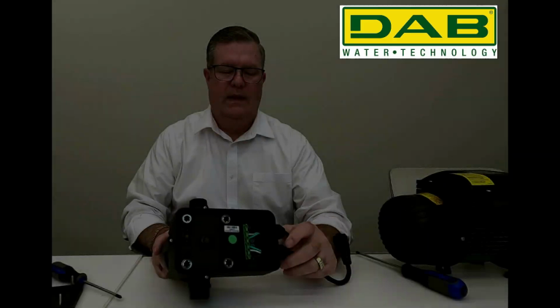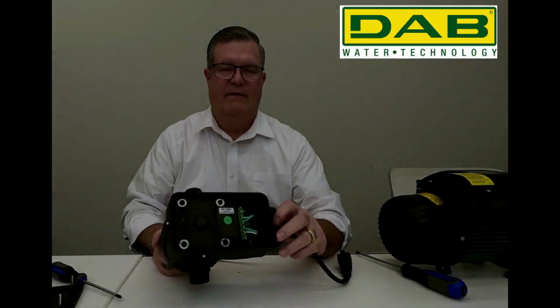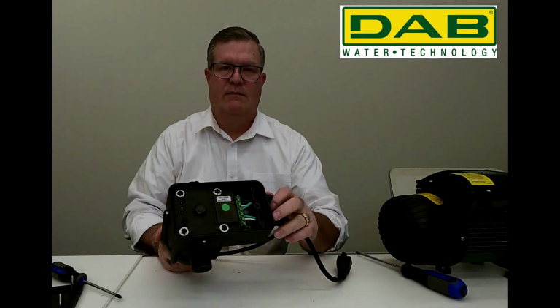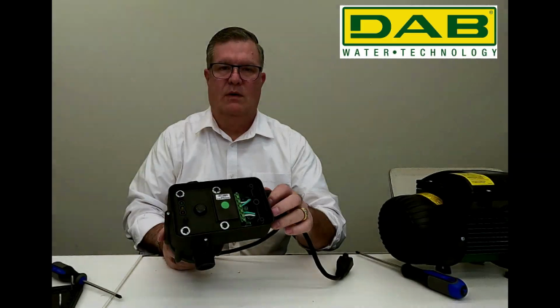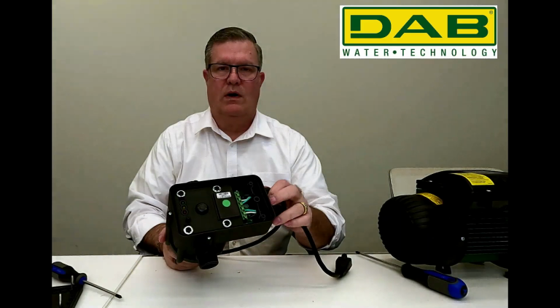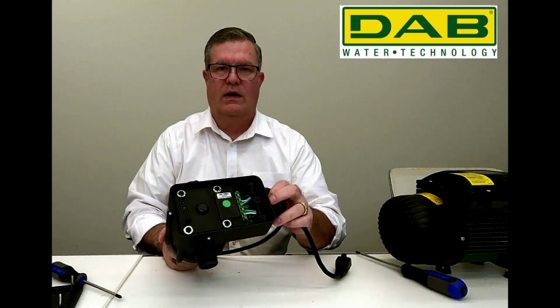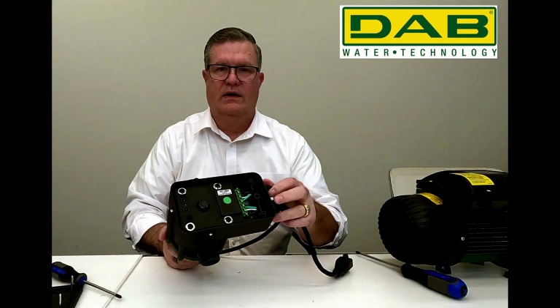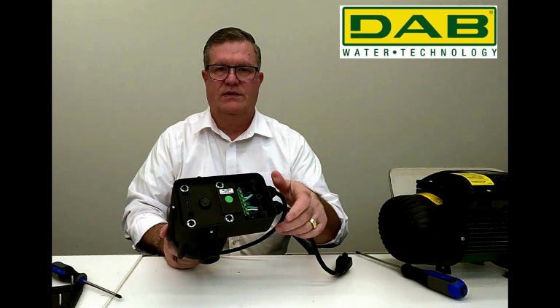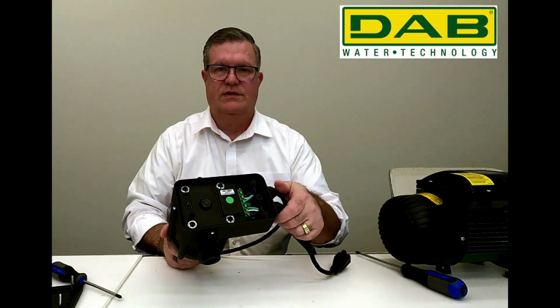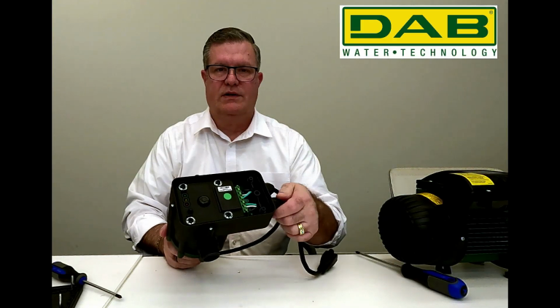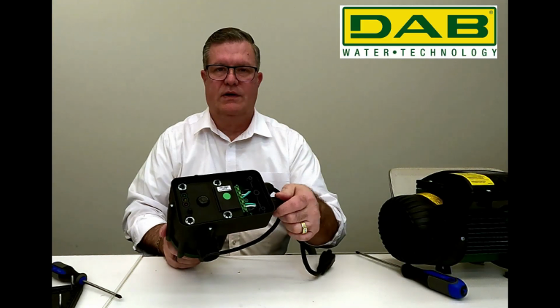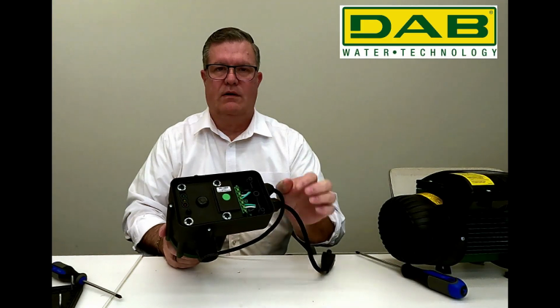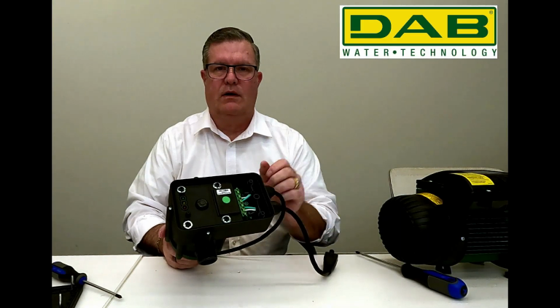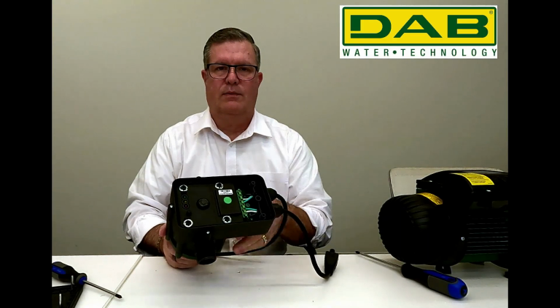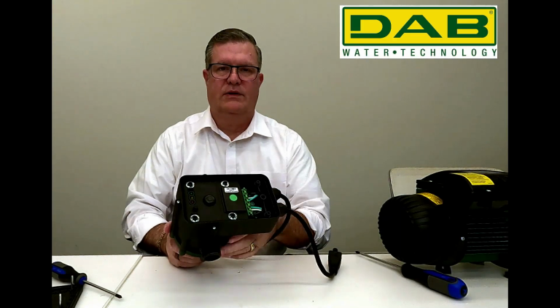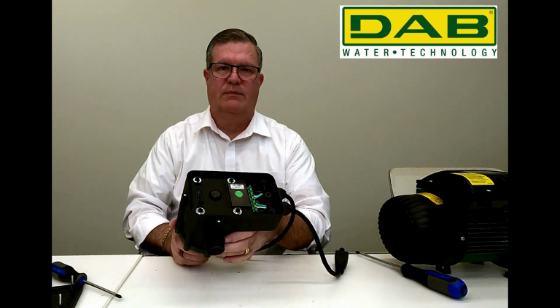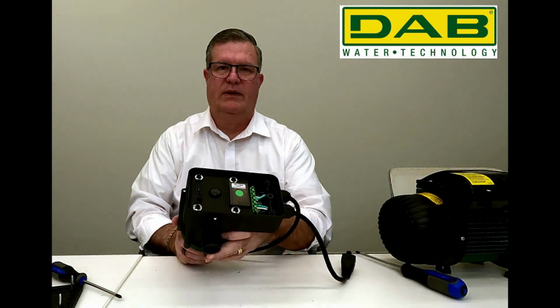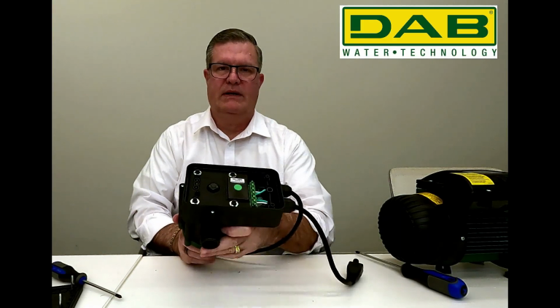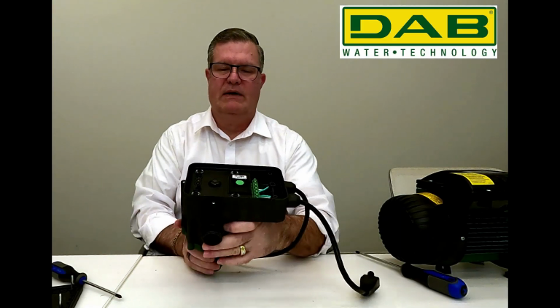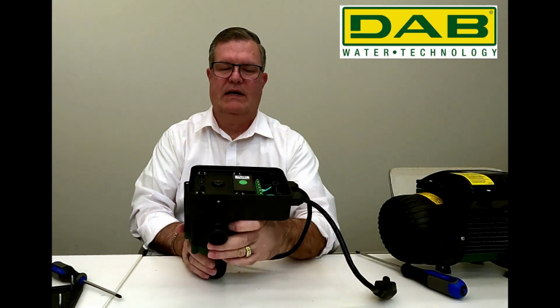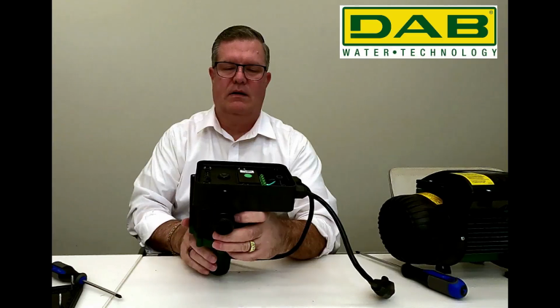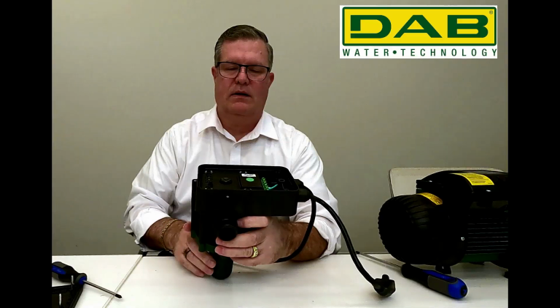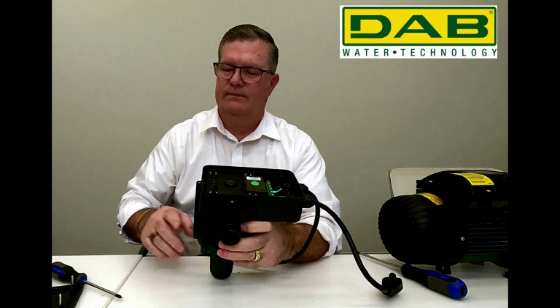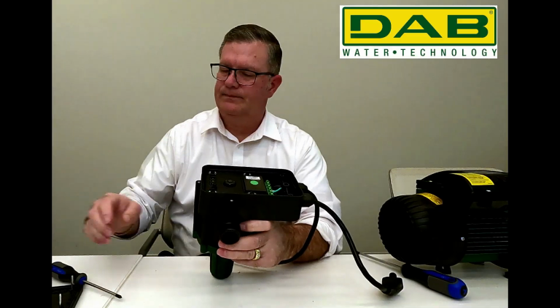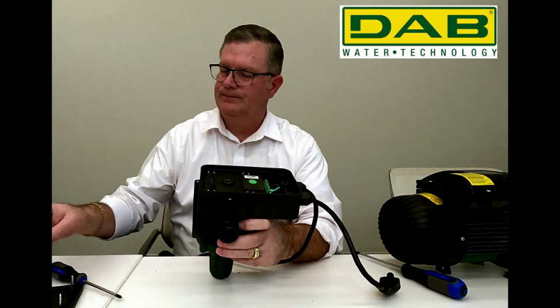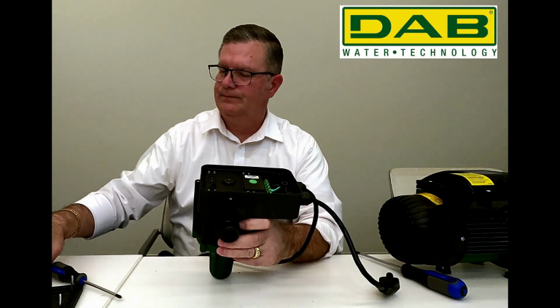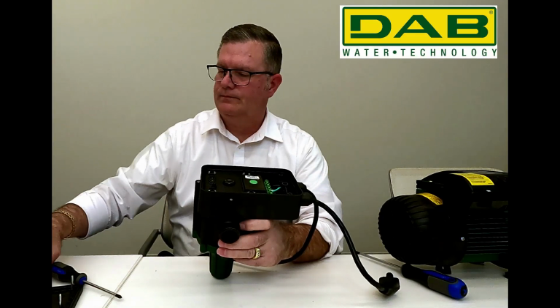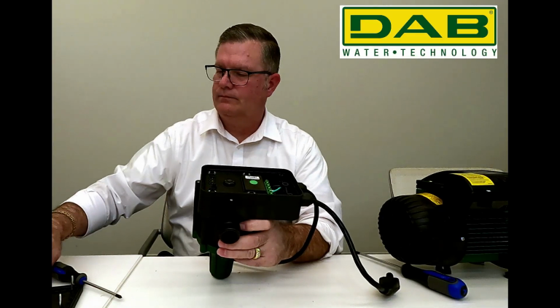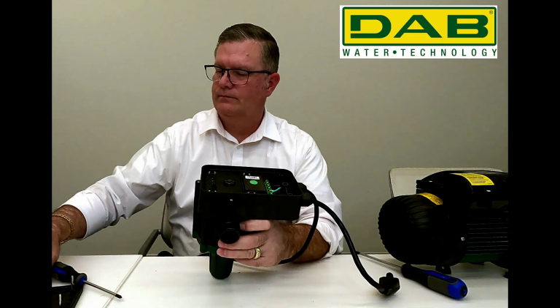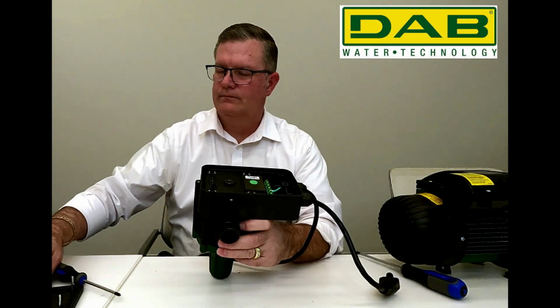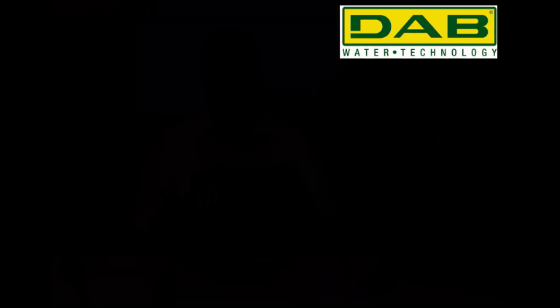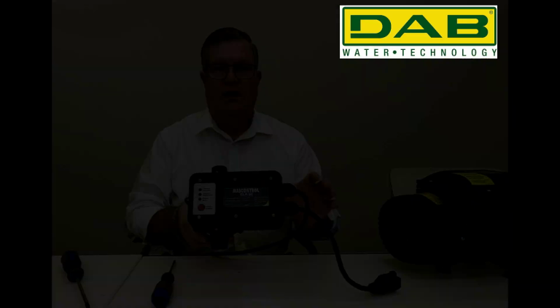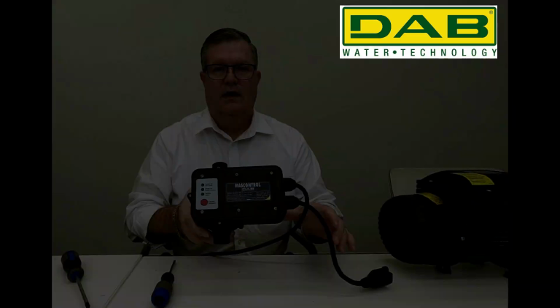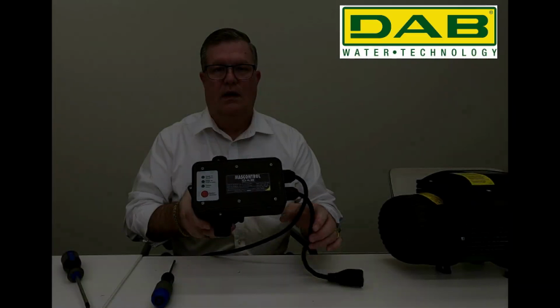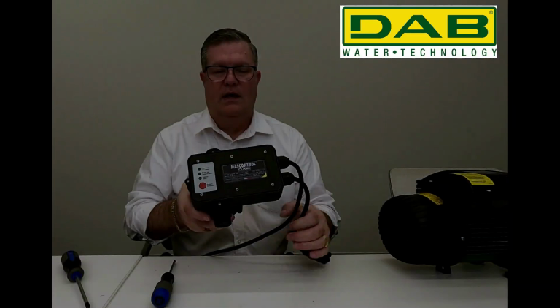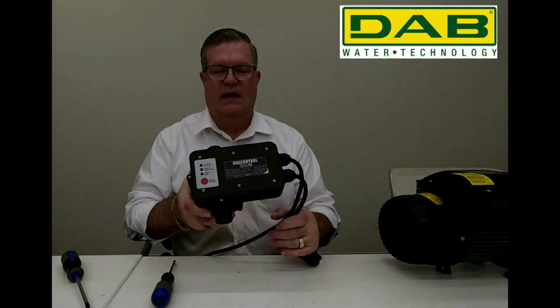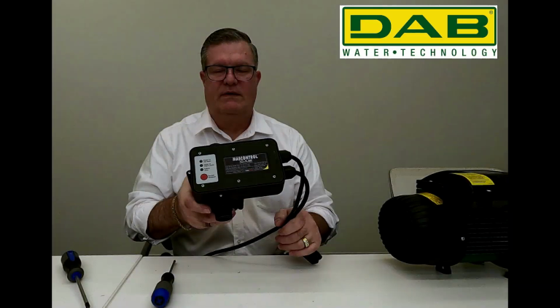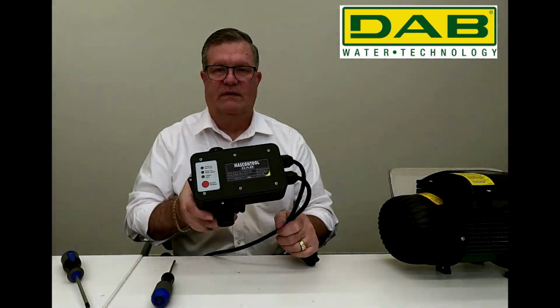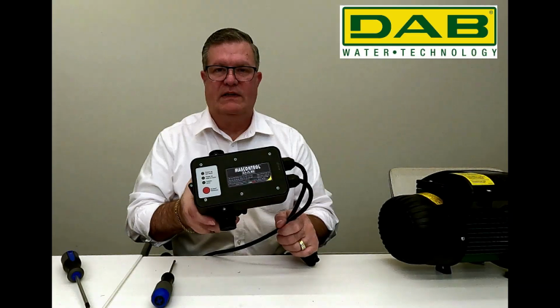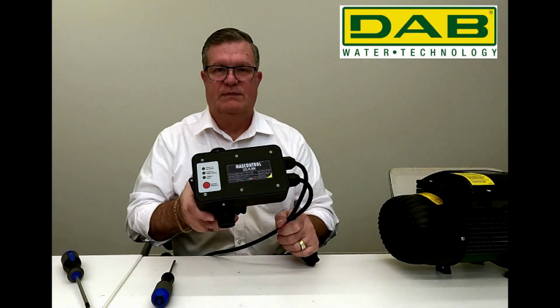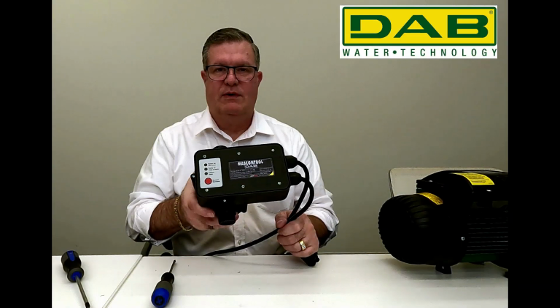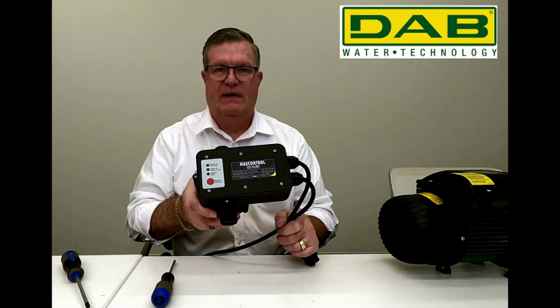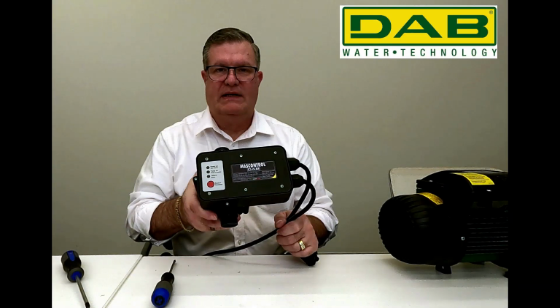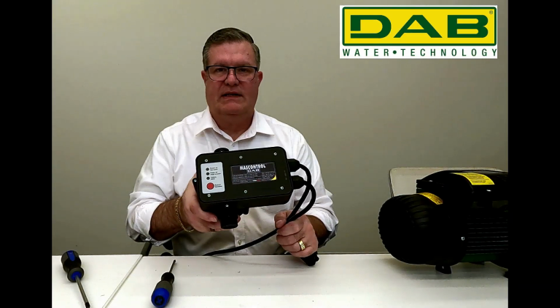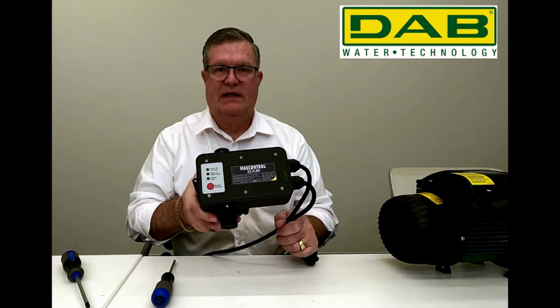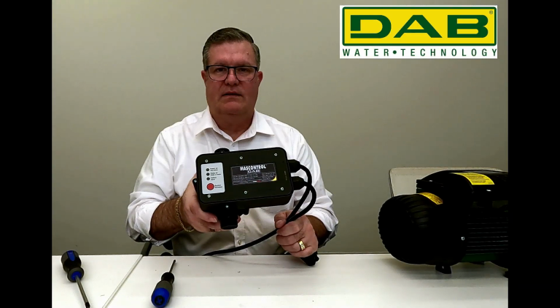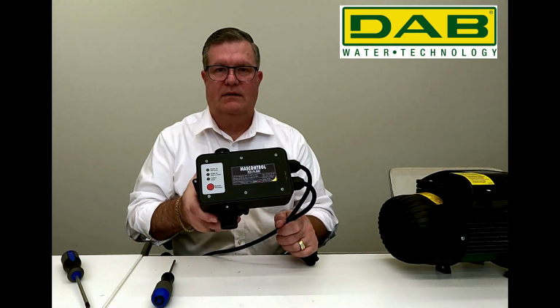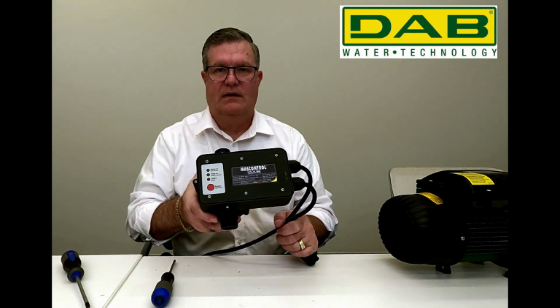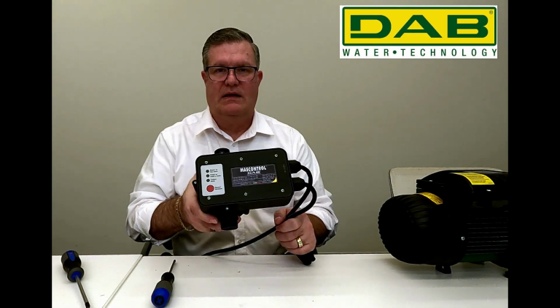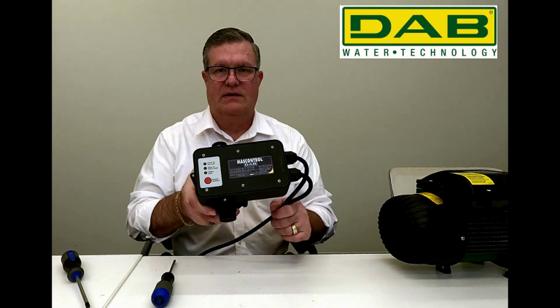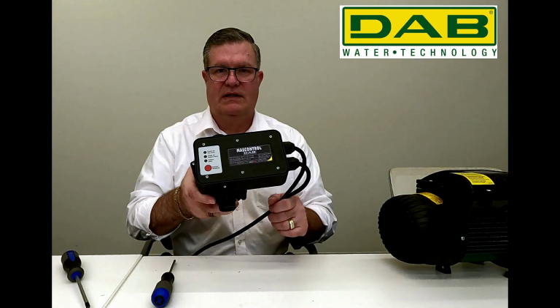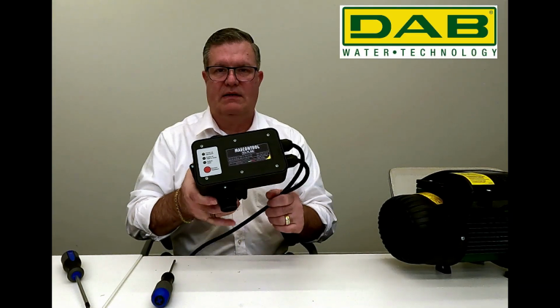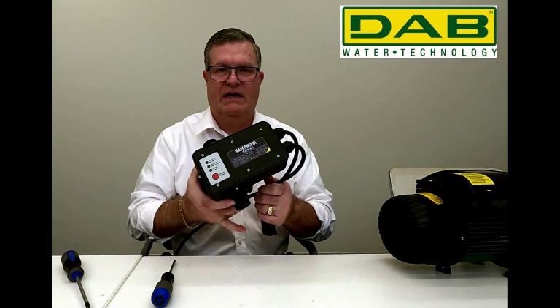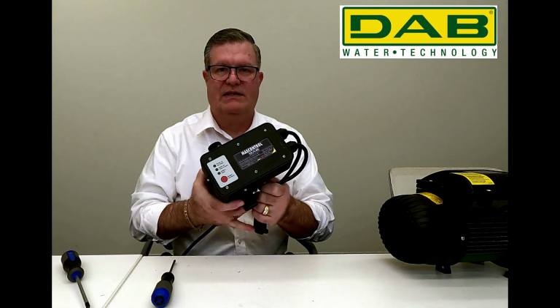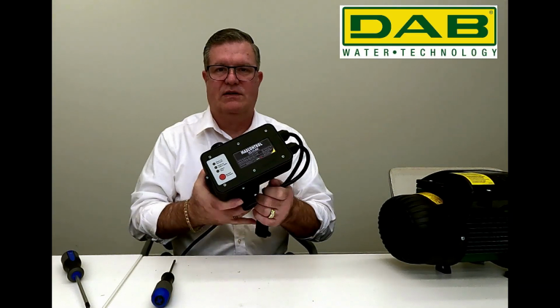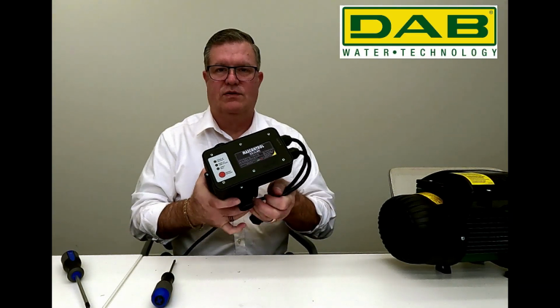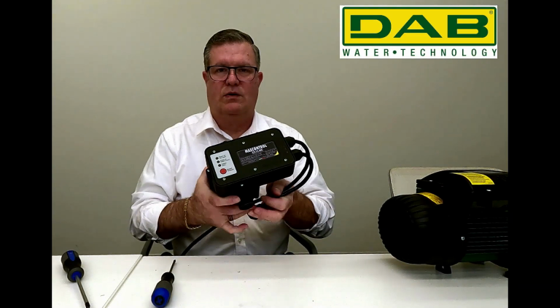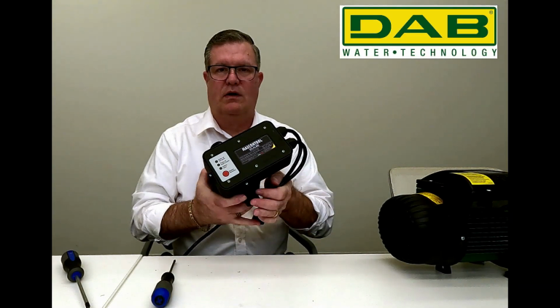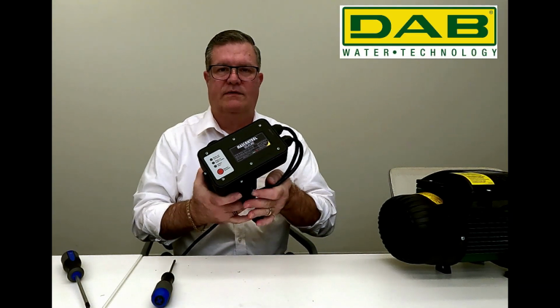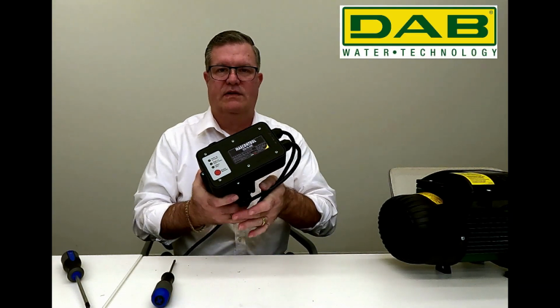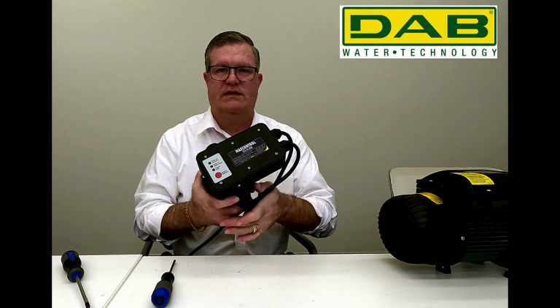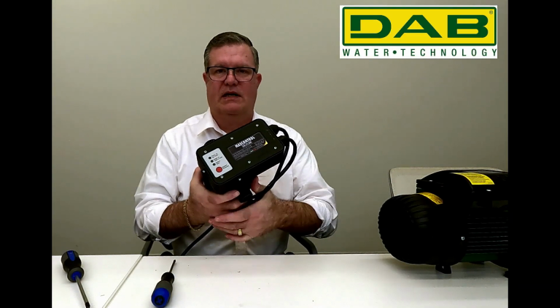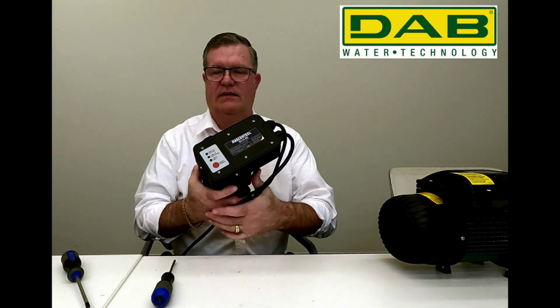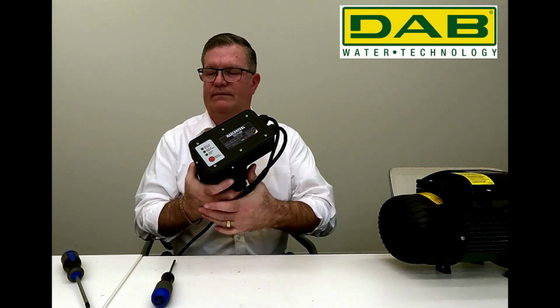Then we will secure our wire nuts. After my wire nuts are secure, I'll put the plate back on. After everything's put back together, I'll set the mass control off to the side.